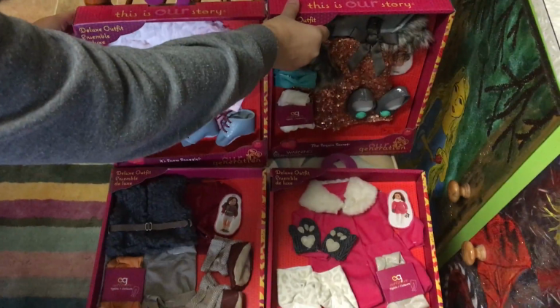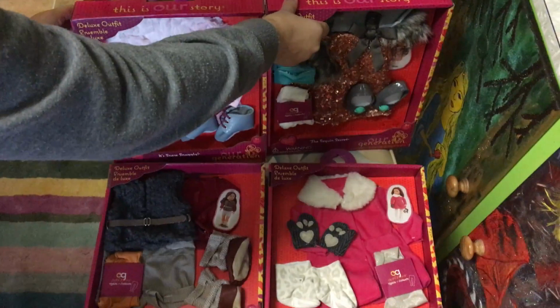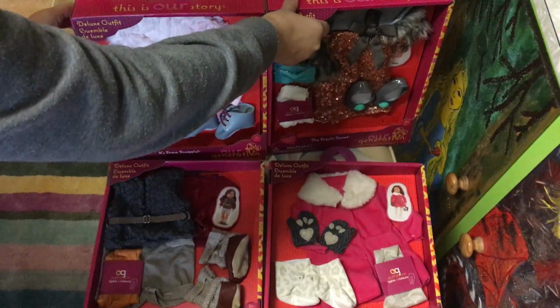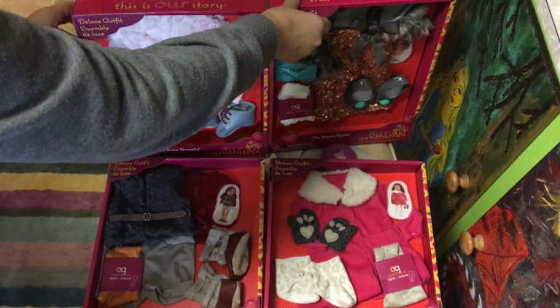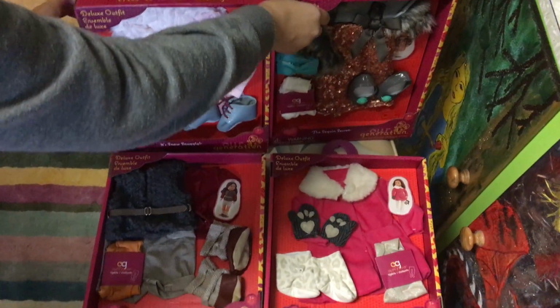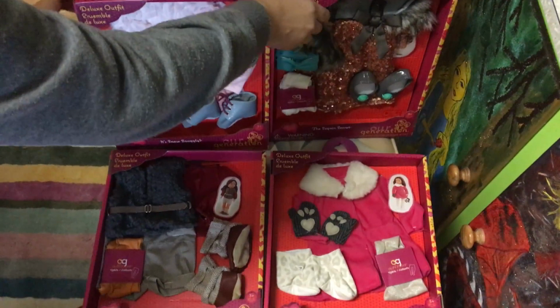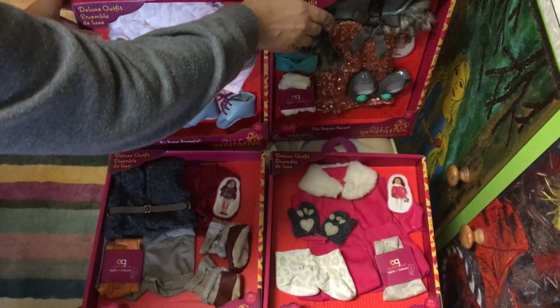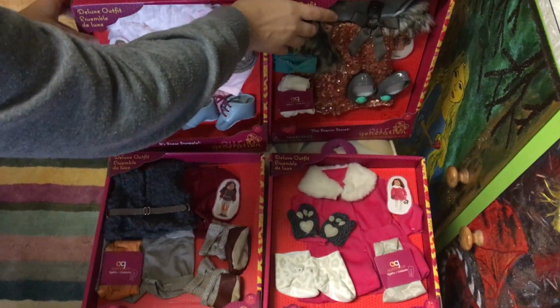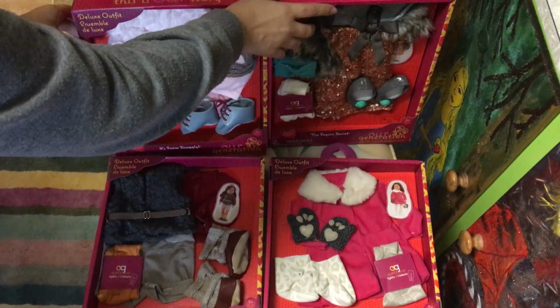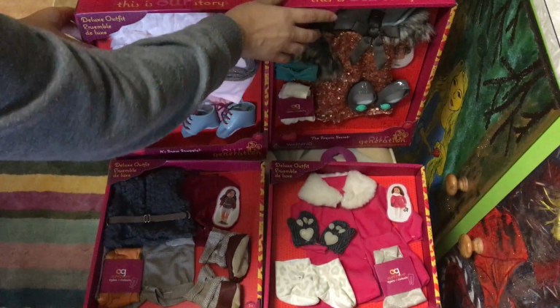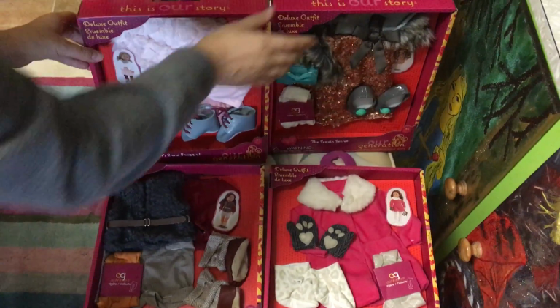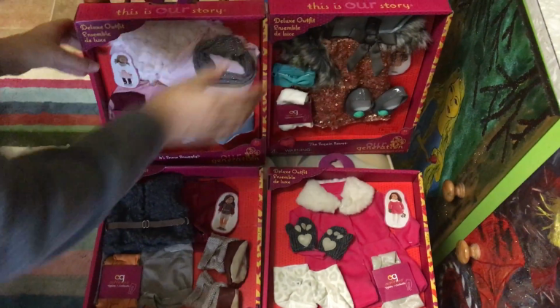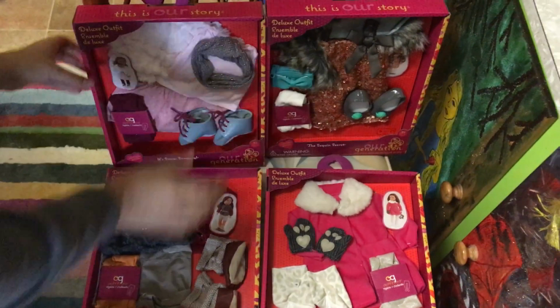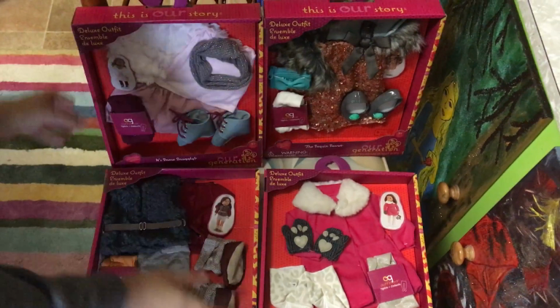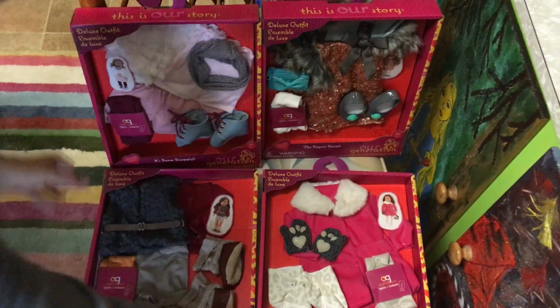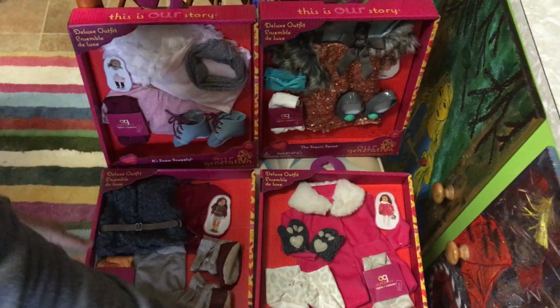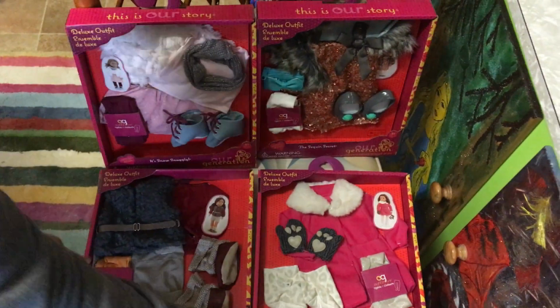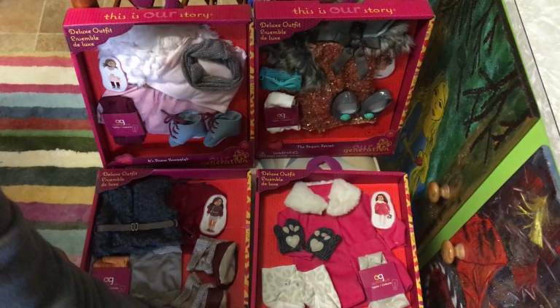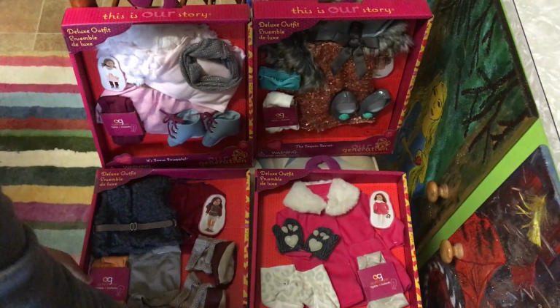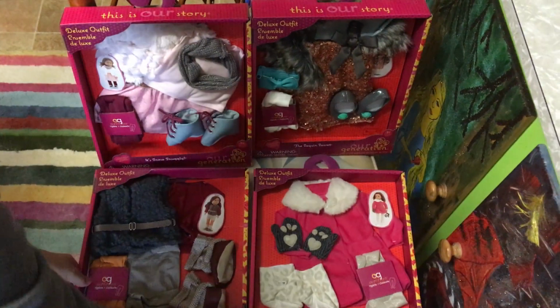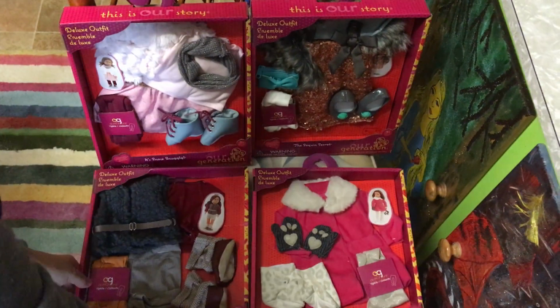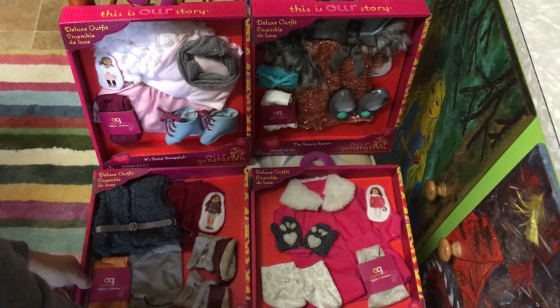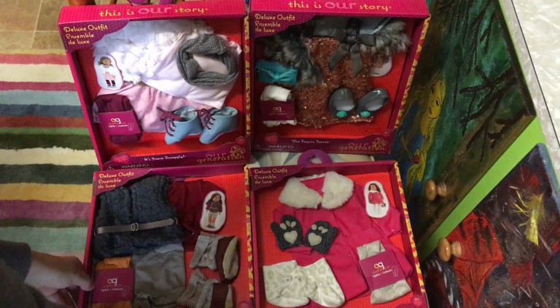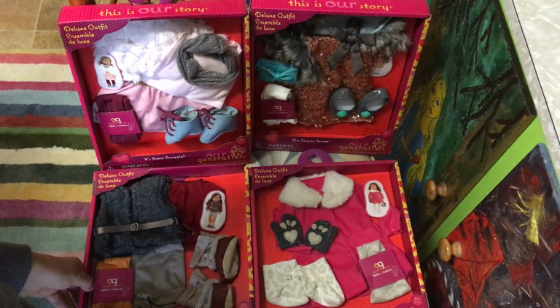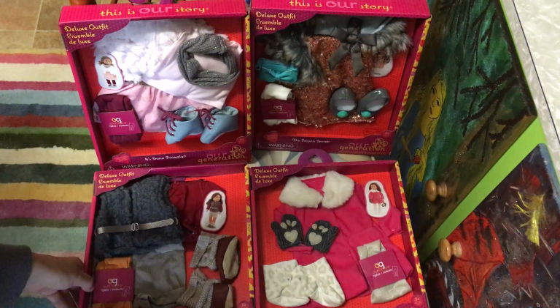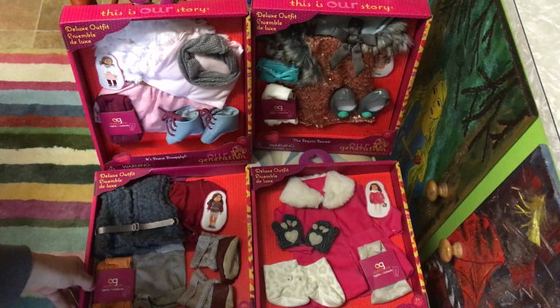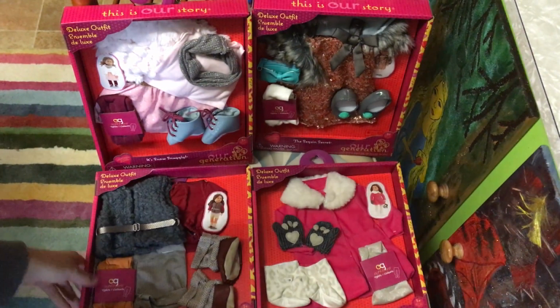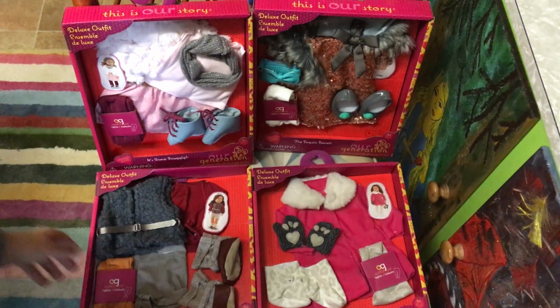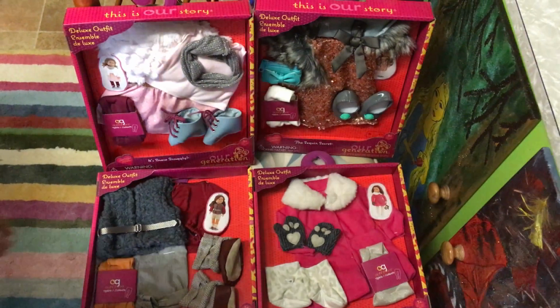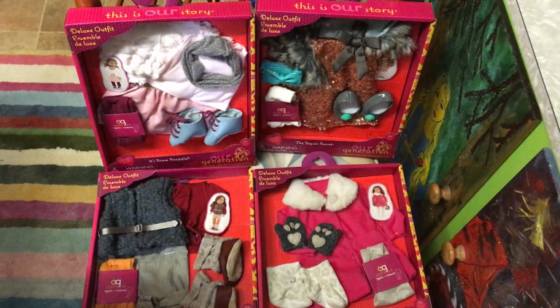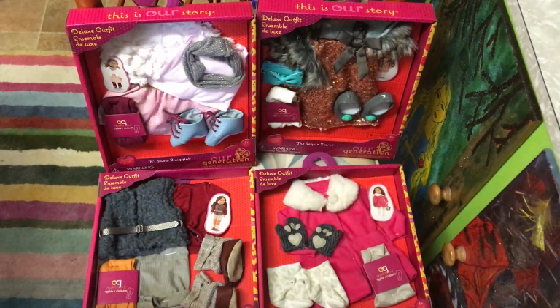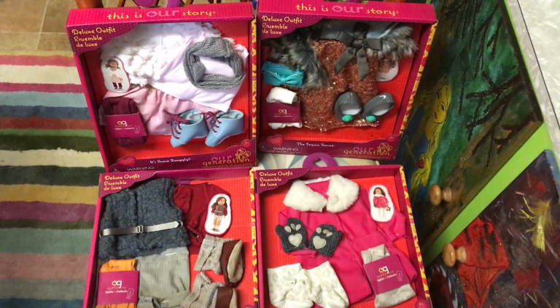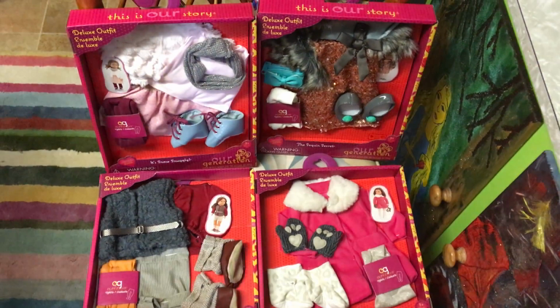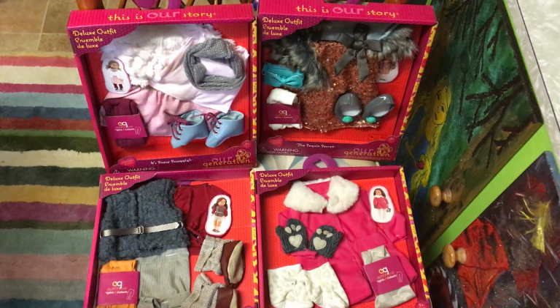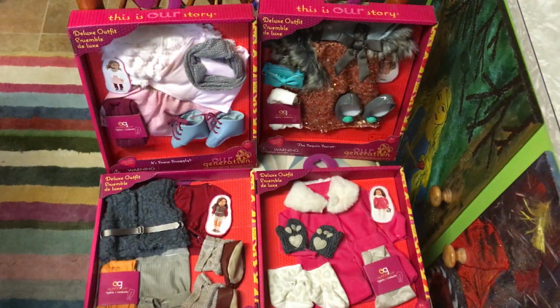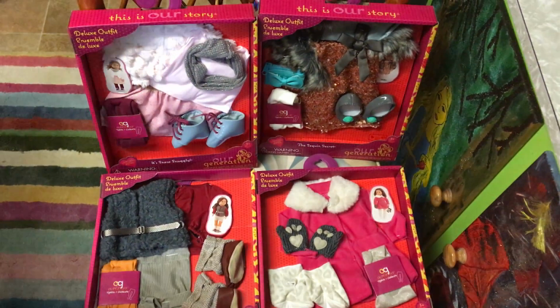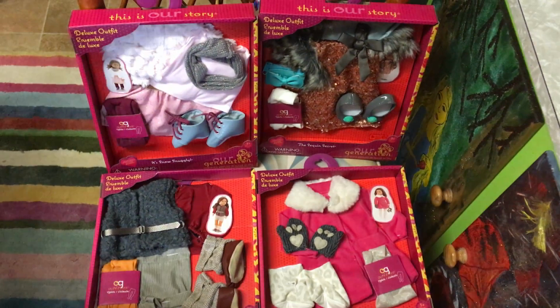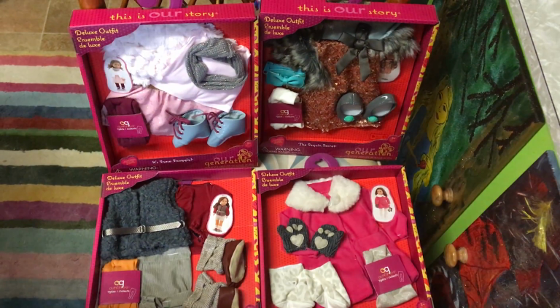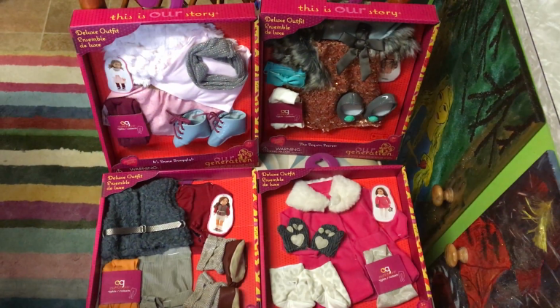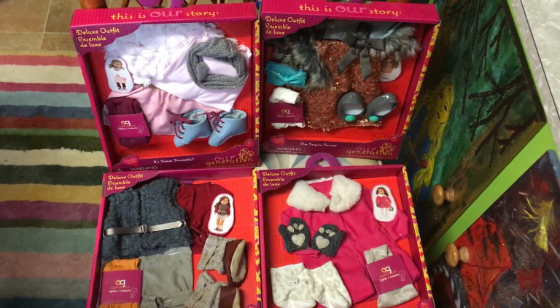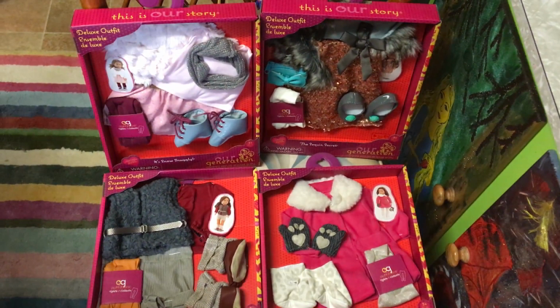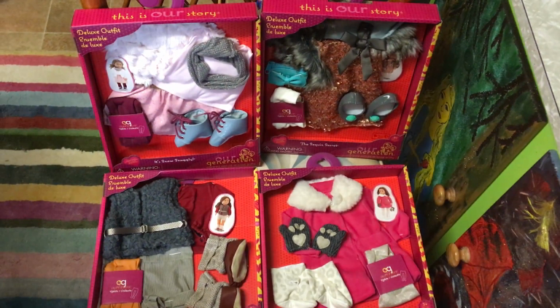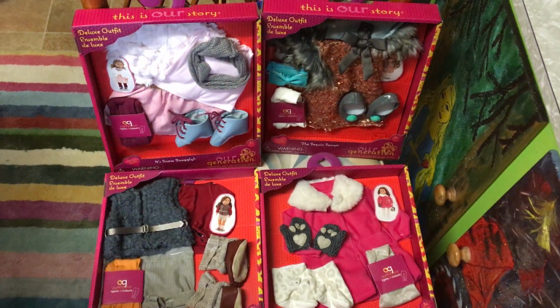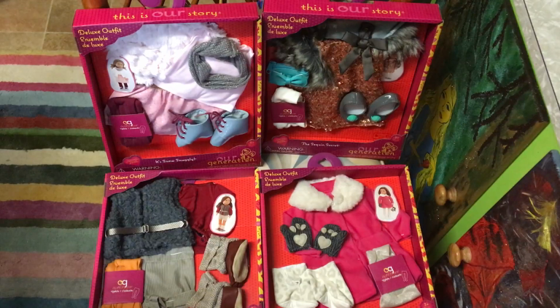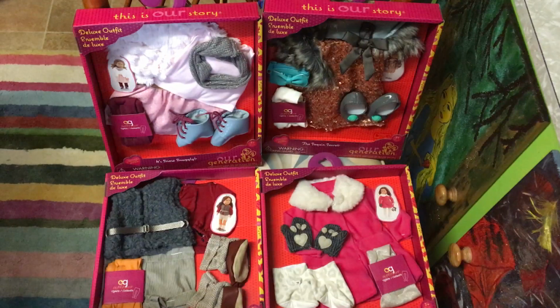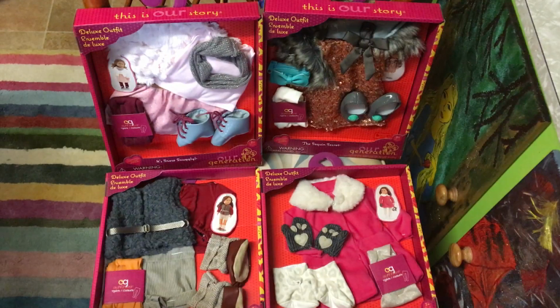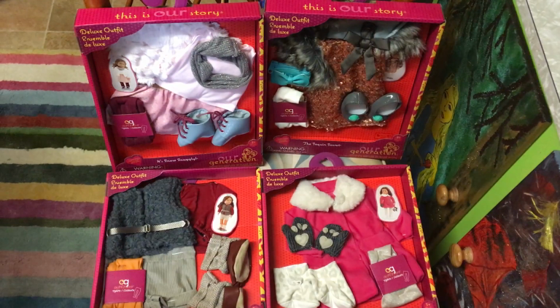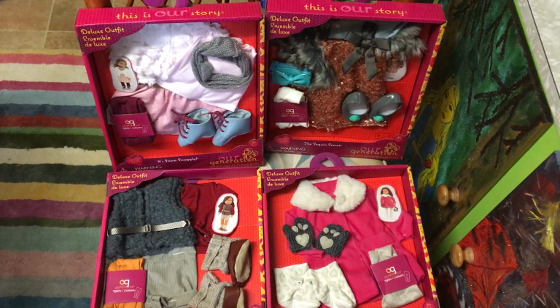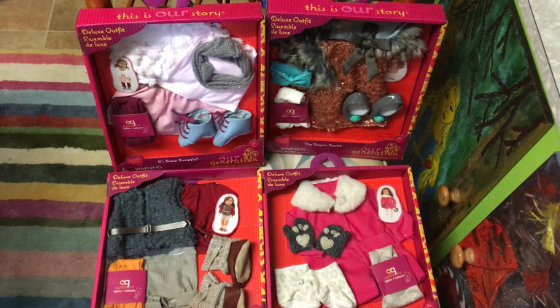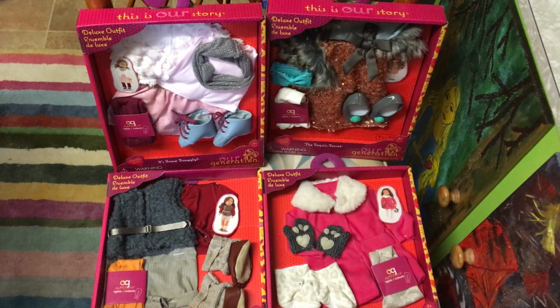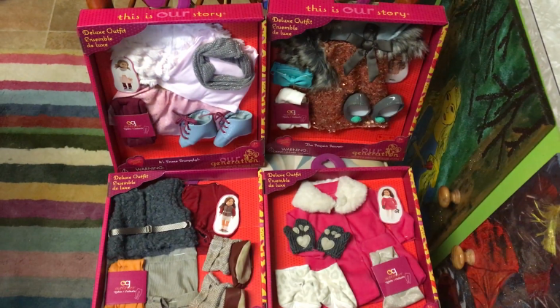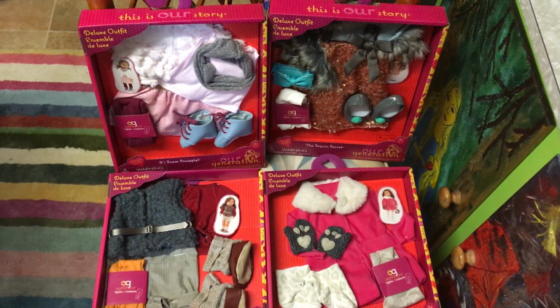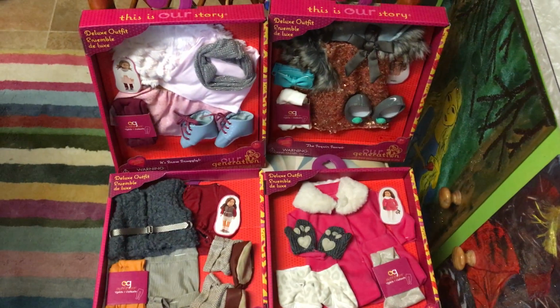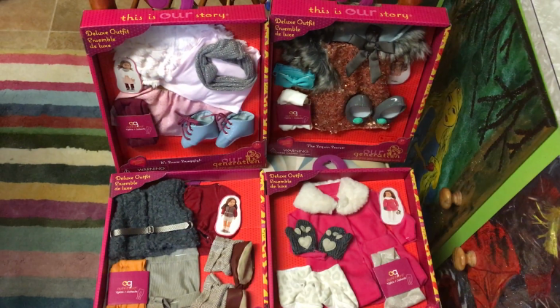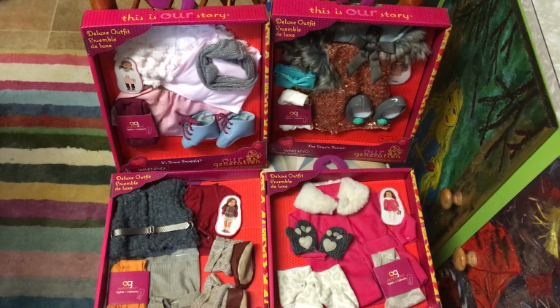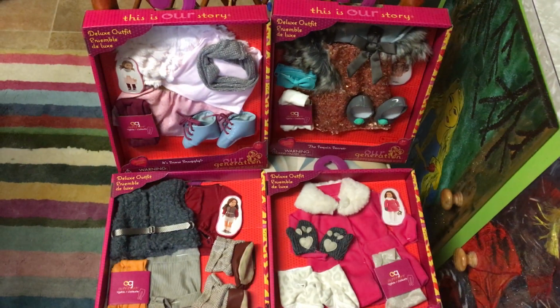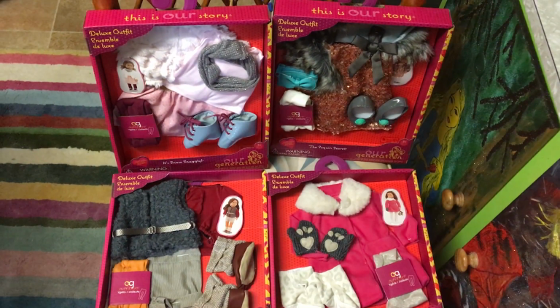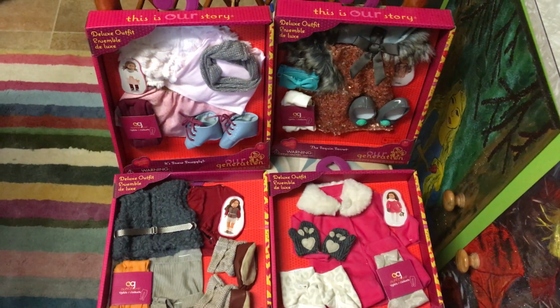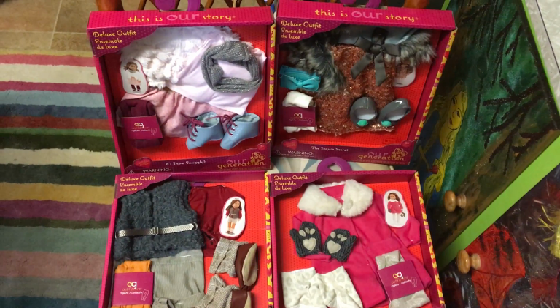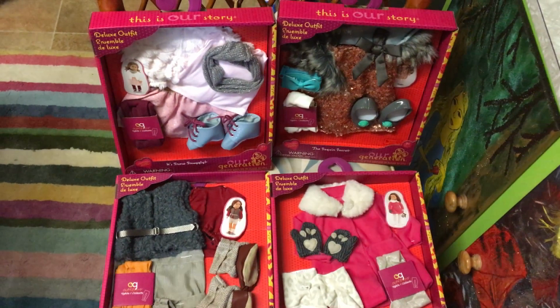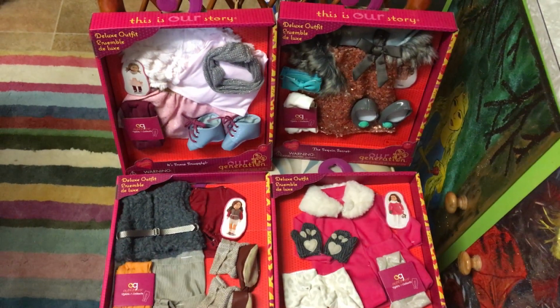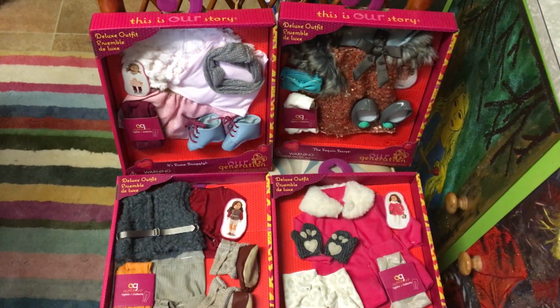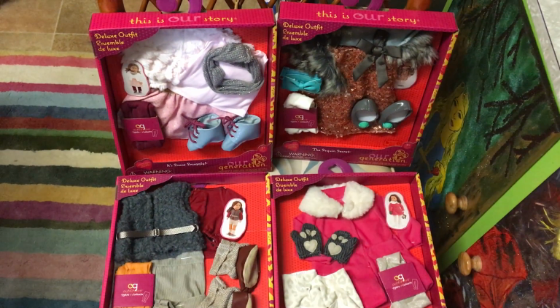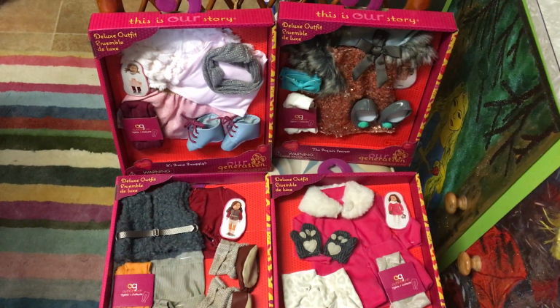We are very excited about all four of them and we are going to open them now. We hope you like them too, so thank you for watching! Bye!